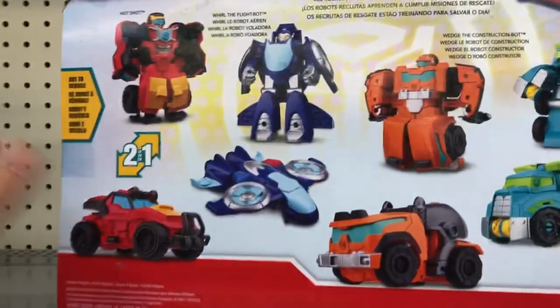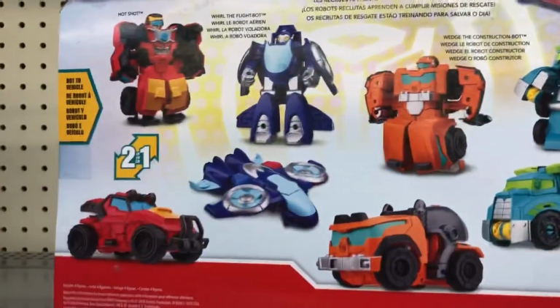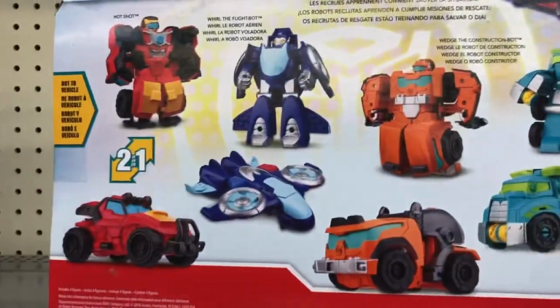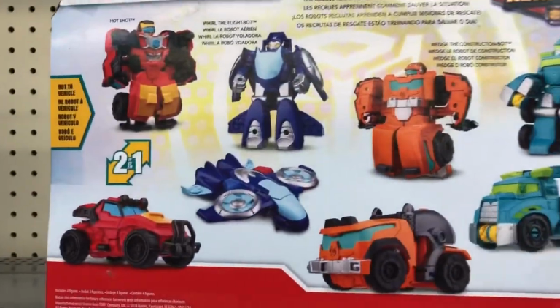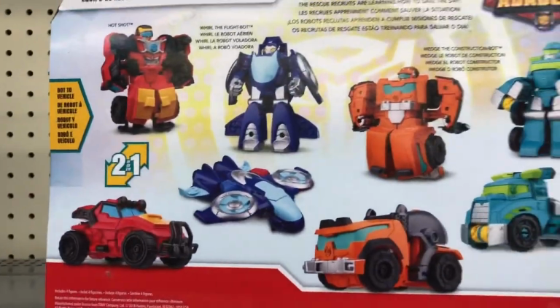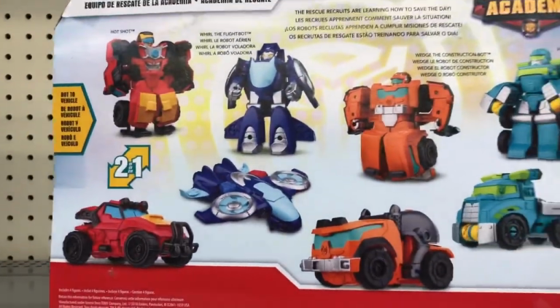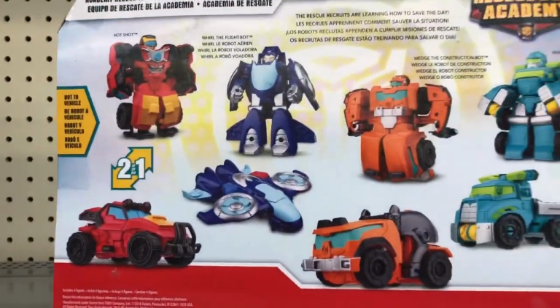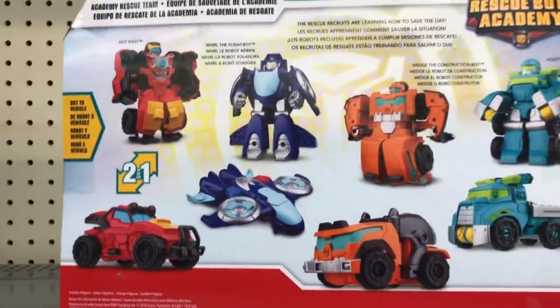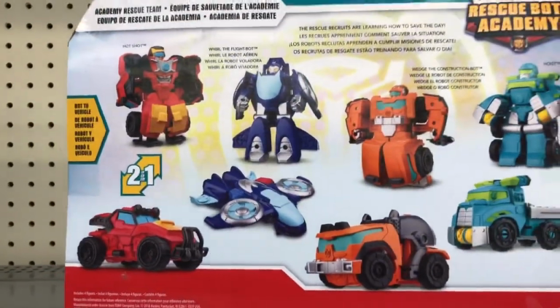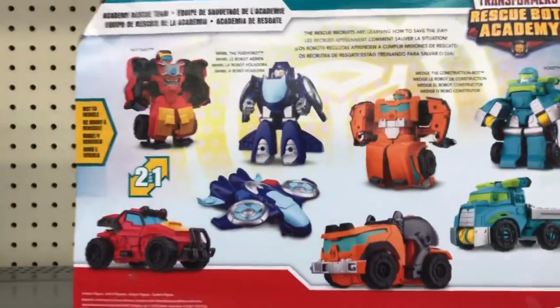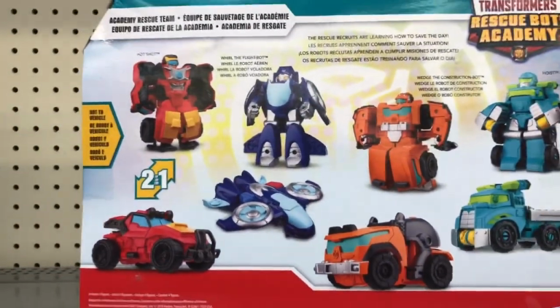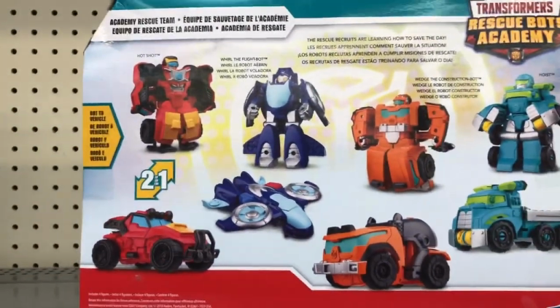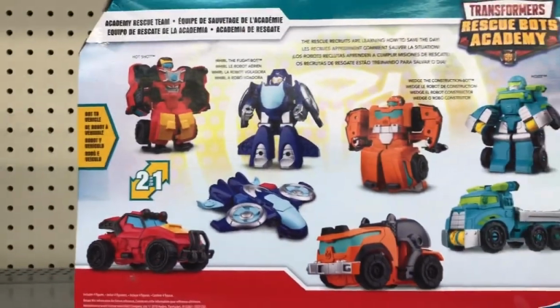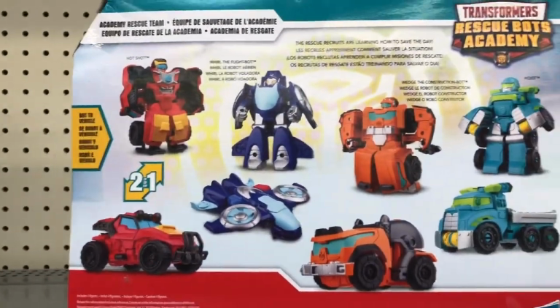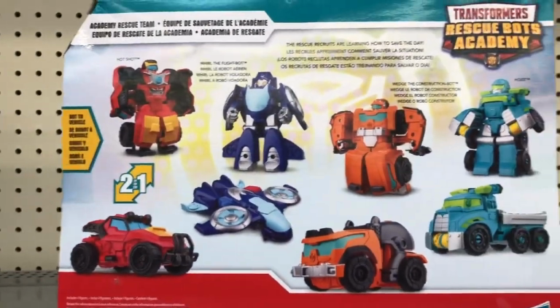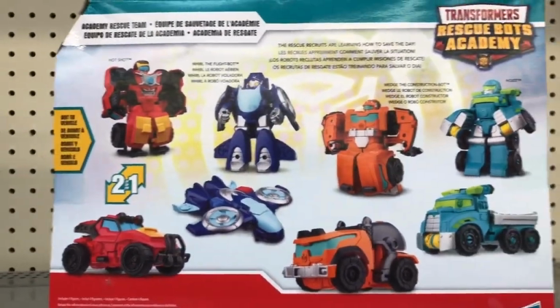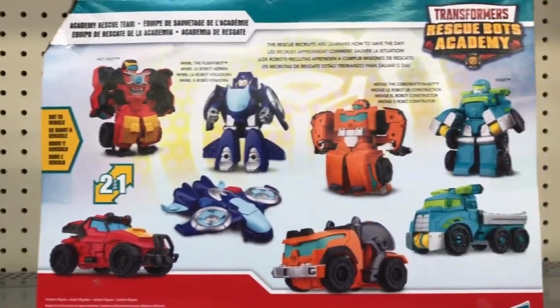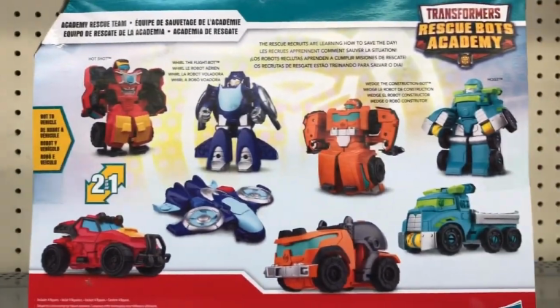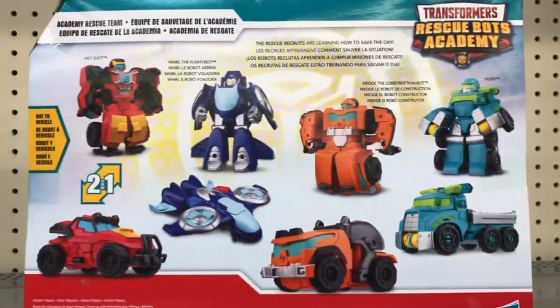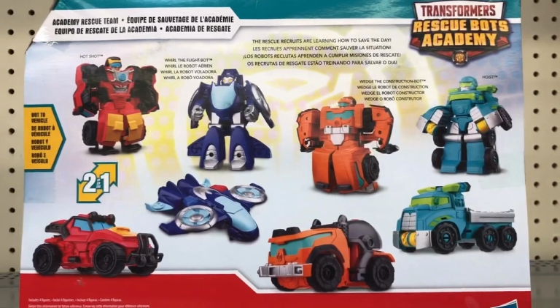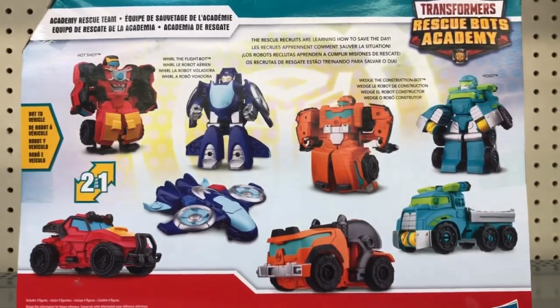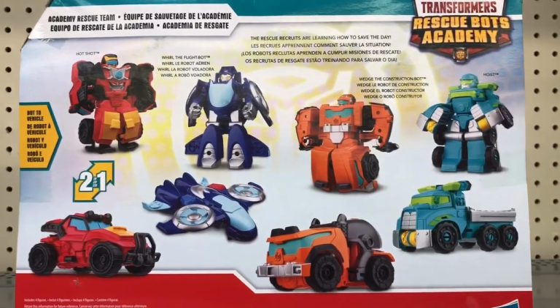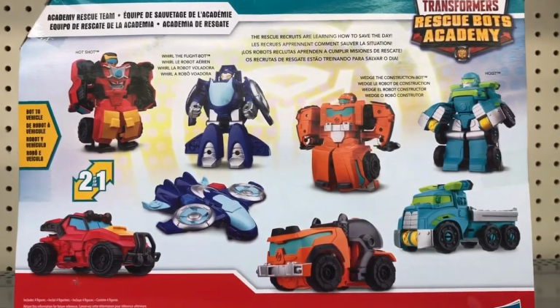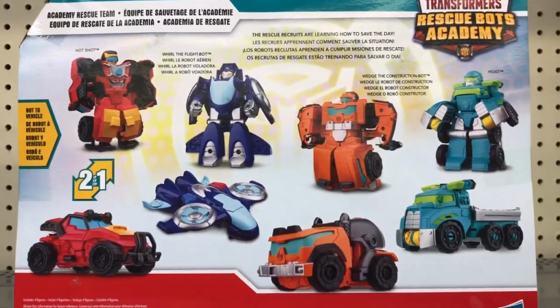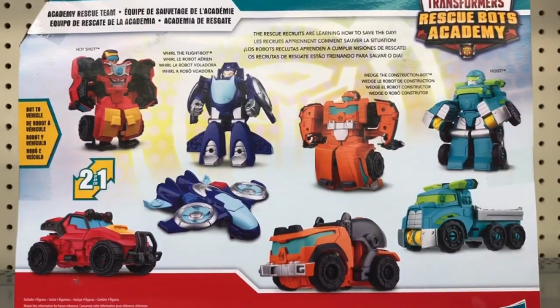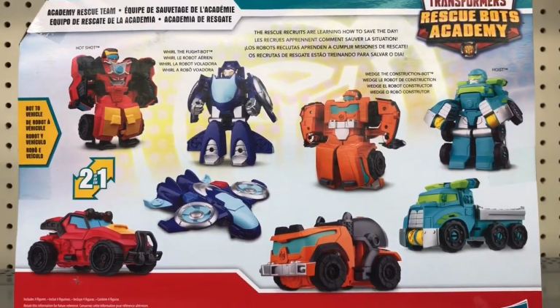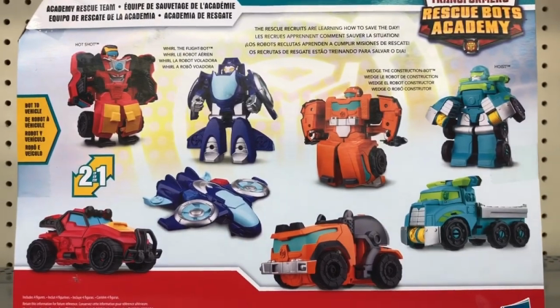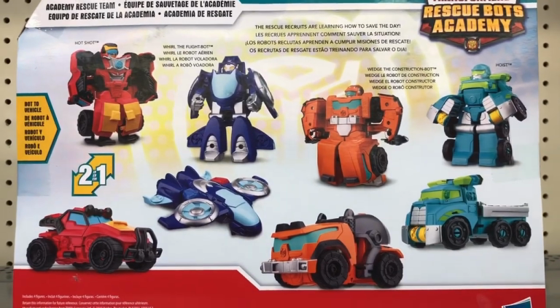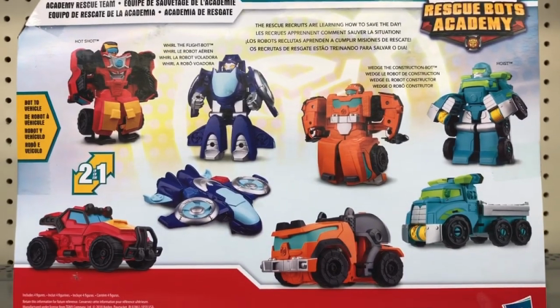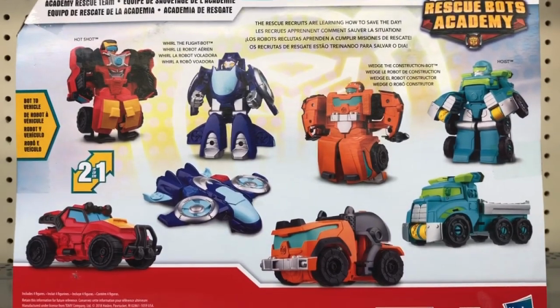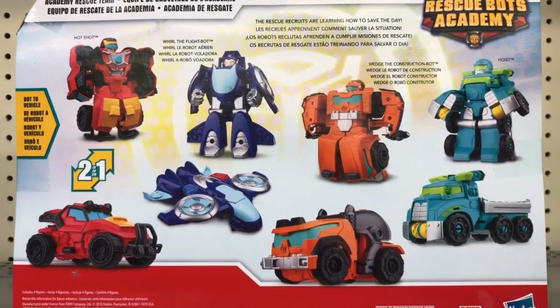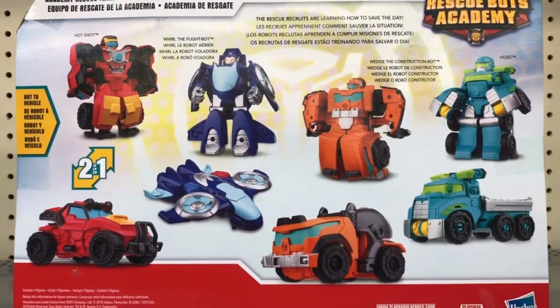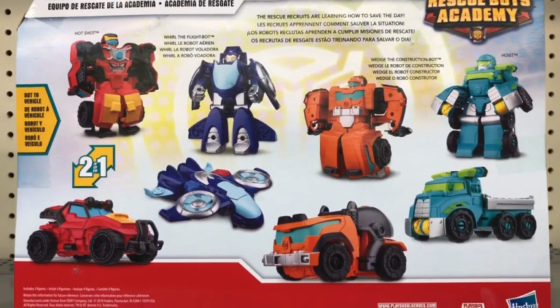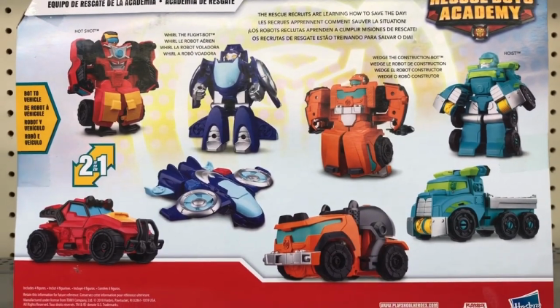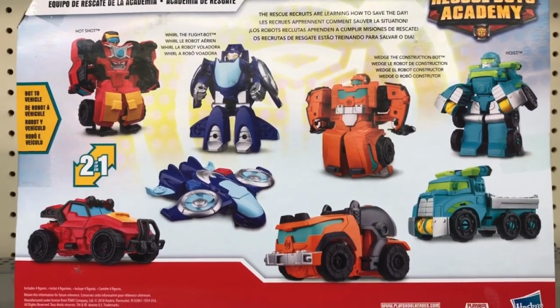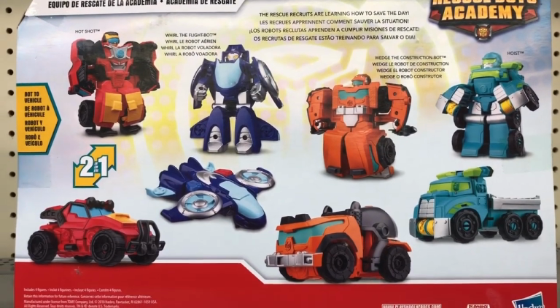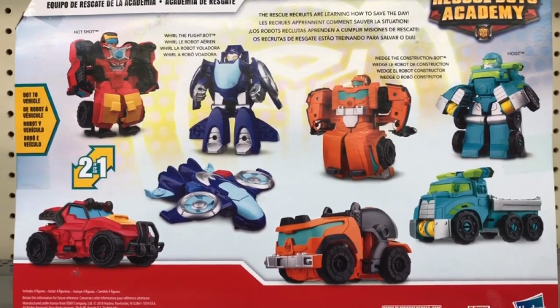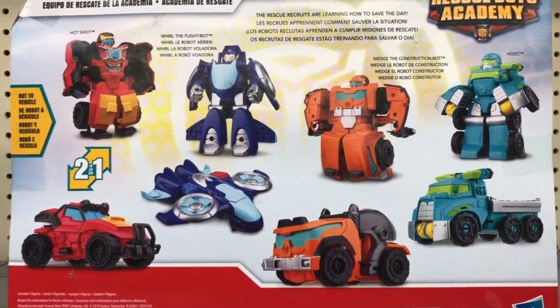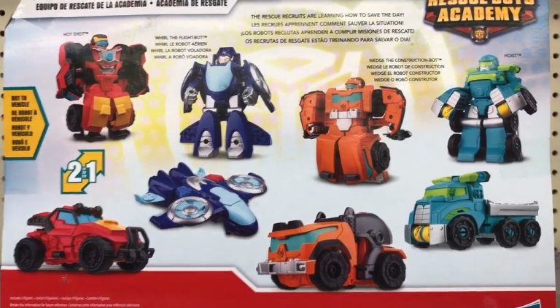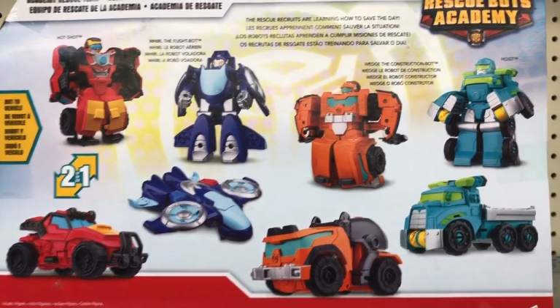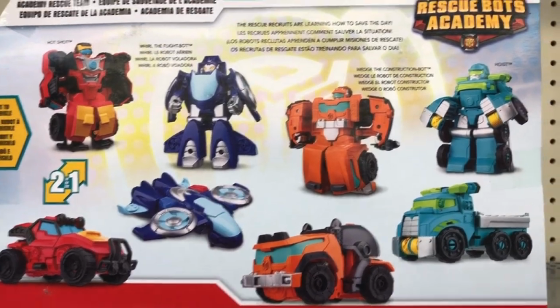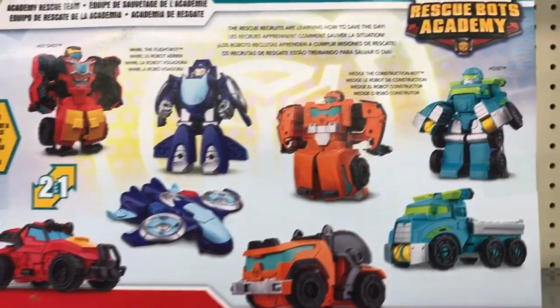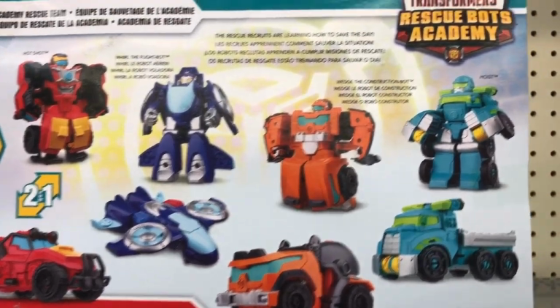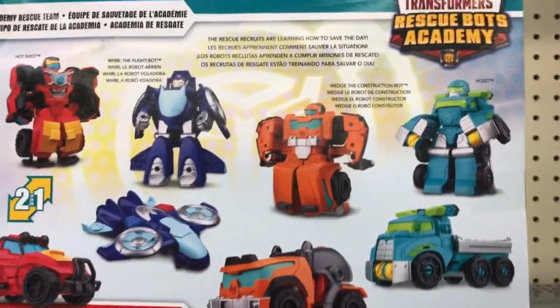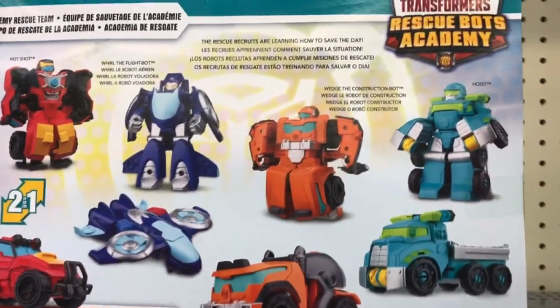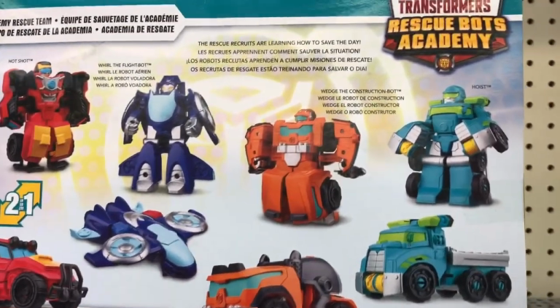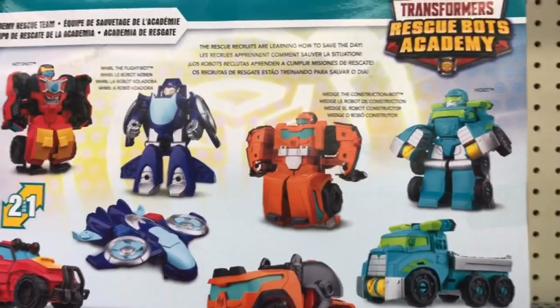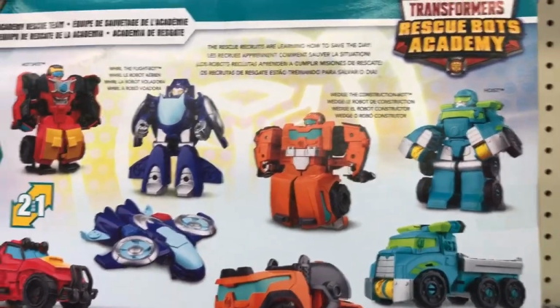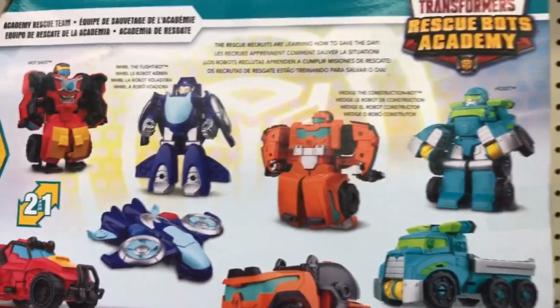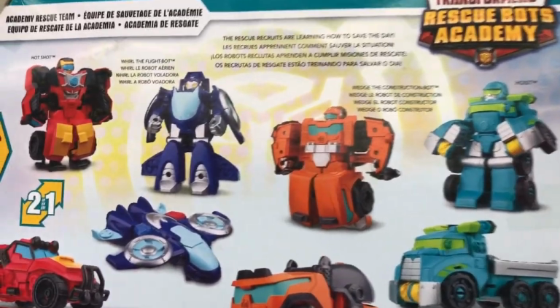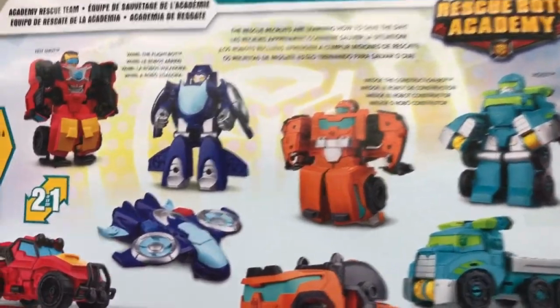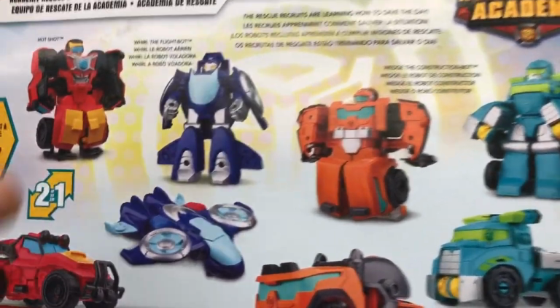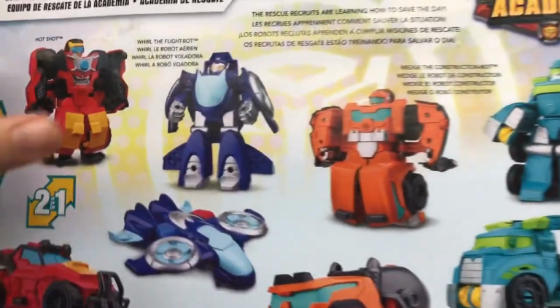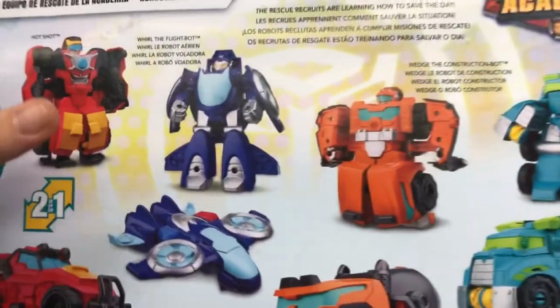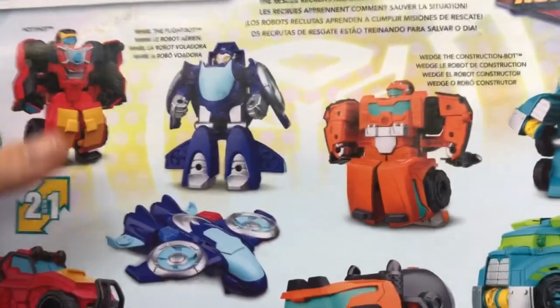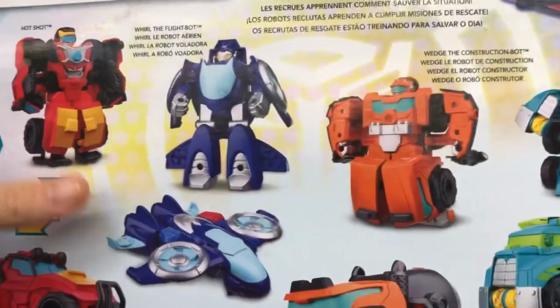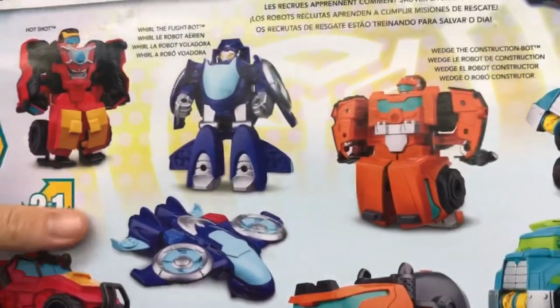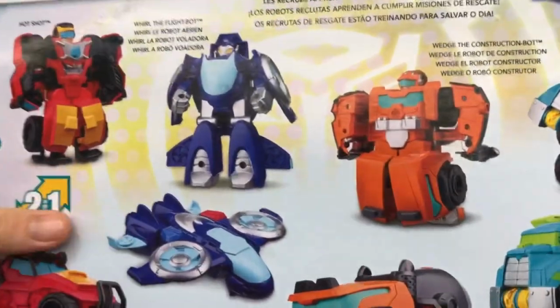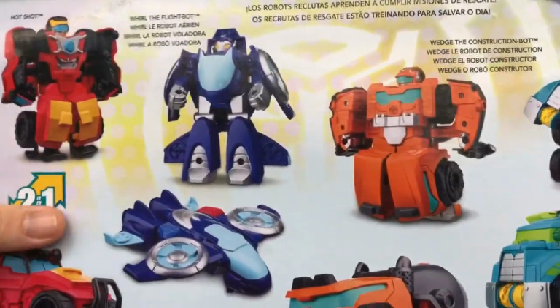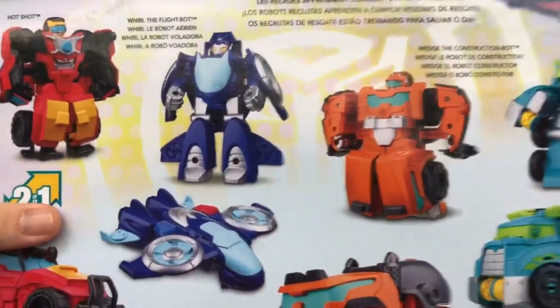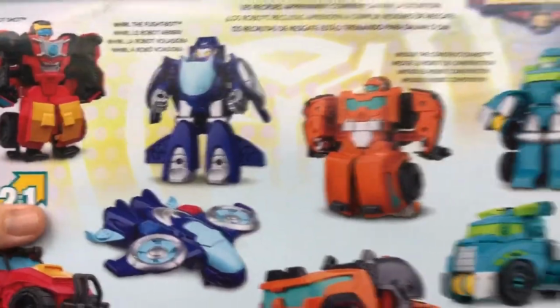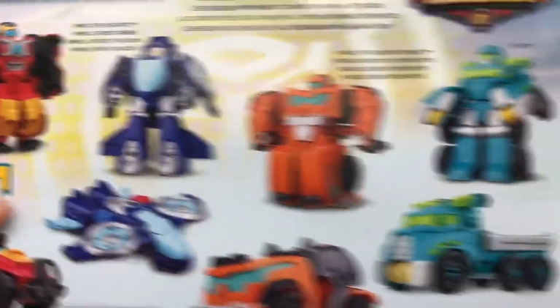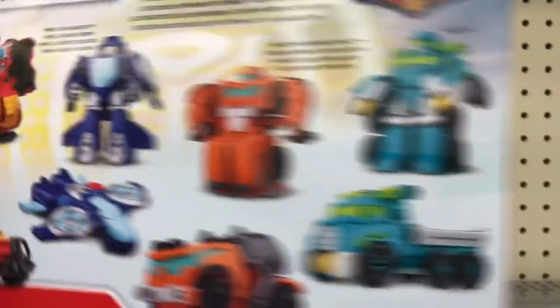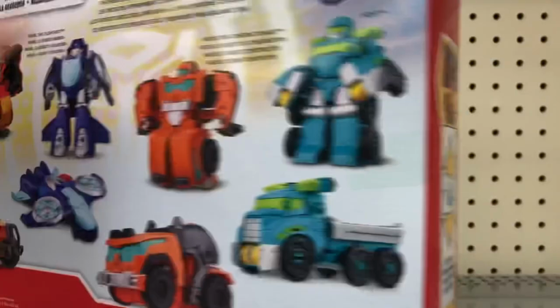So they show four of the vehicles and how they turn into the Transformers. This should be a lot of fun when we get into it. Let's go home and check this out.